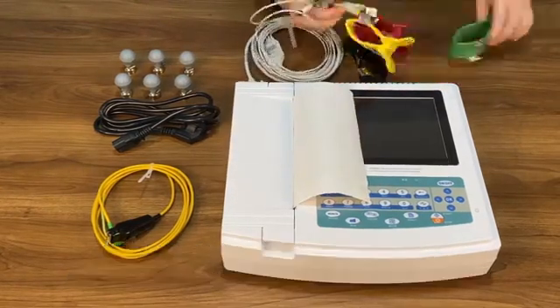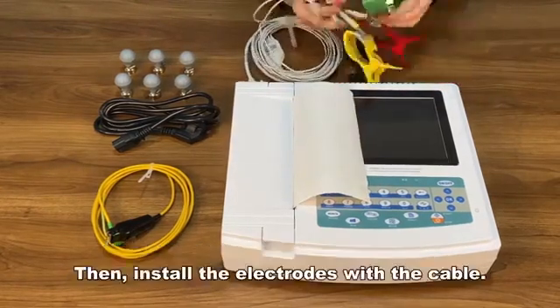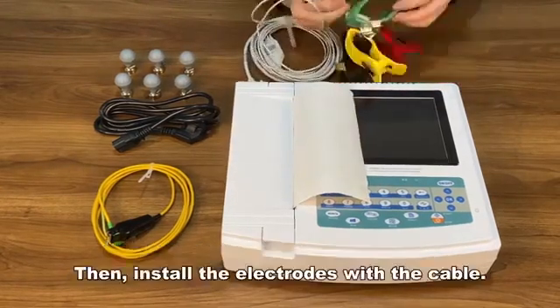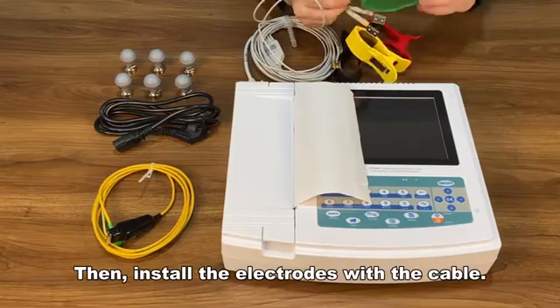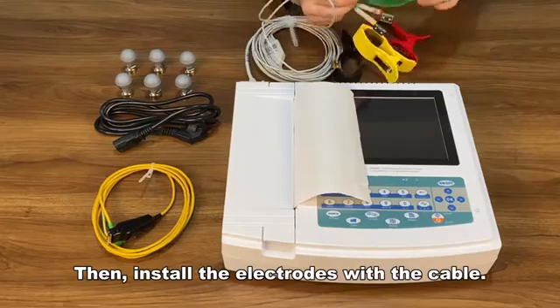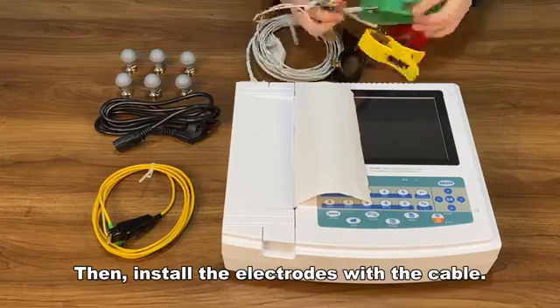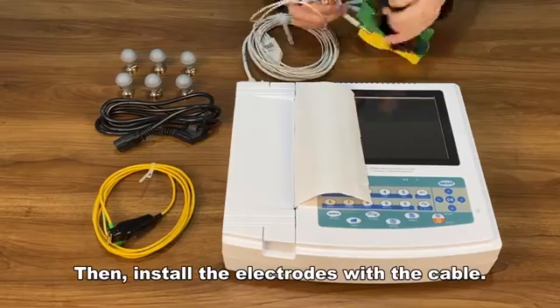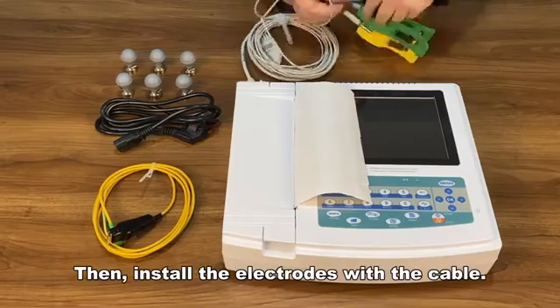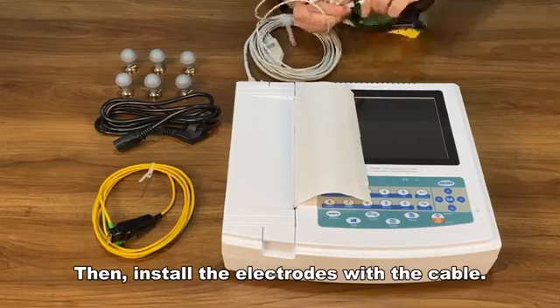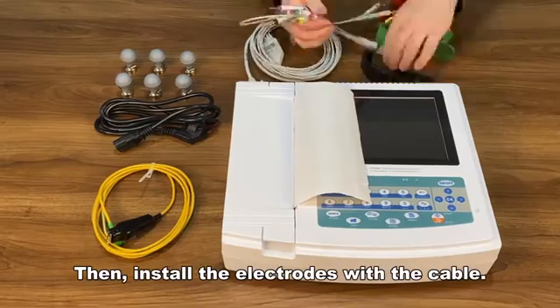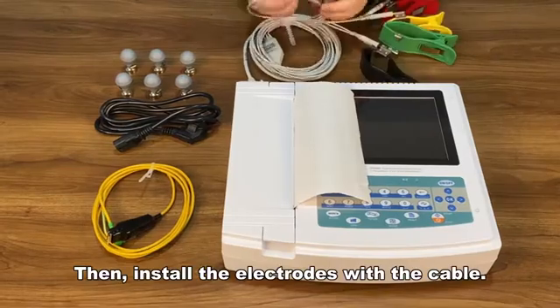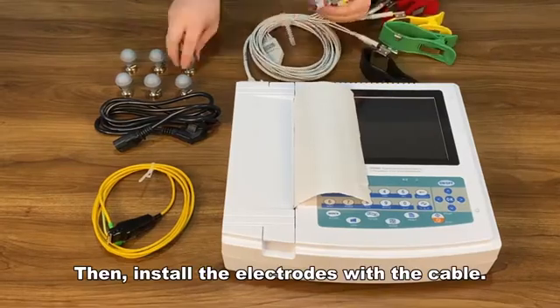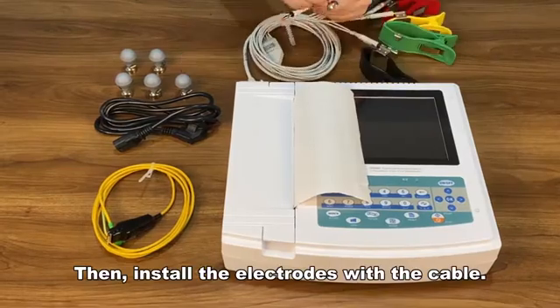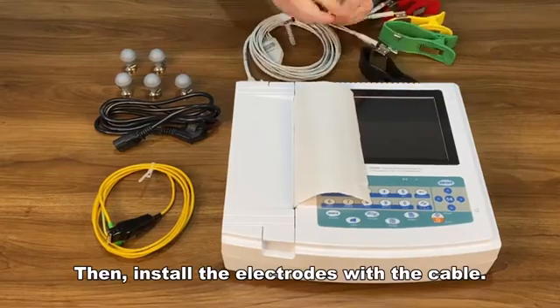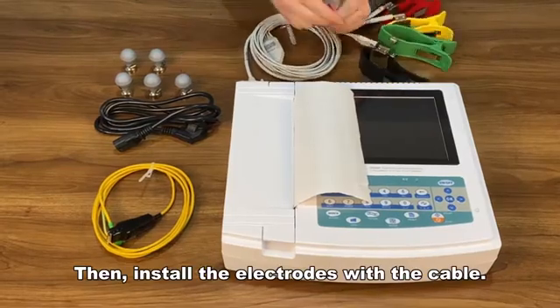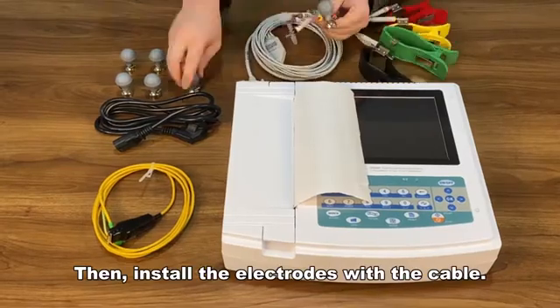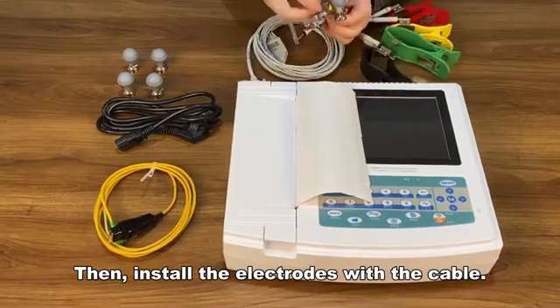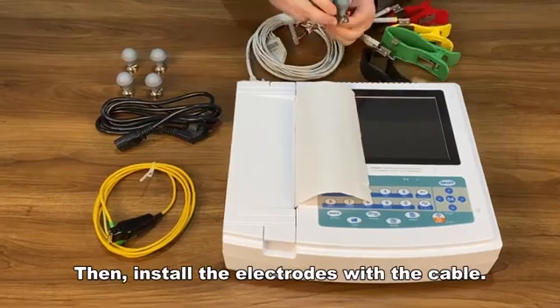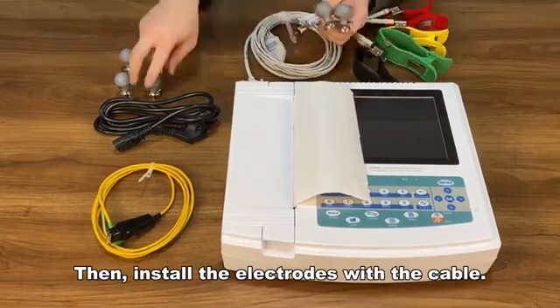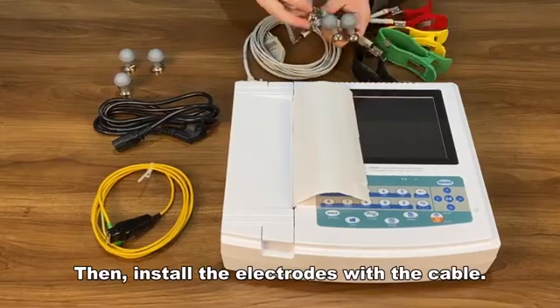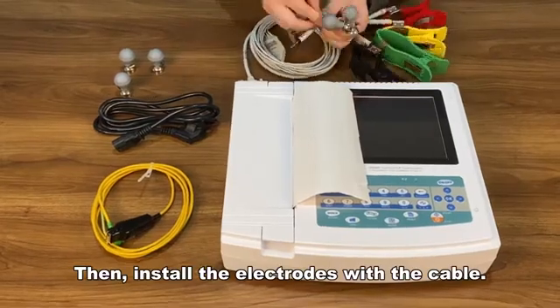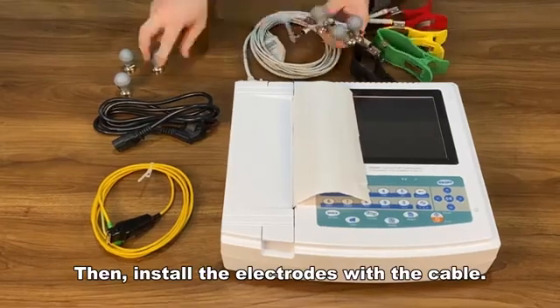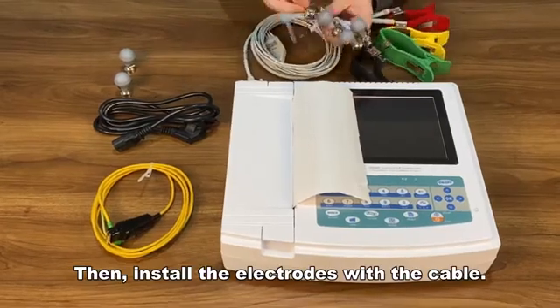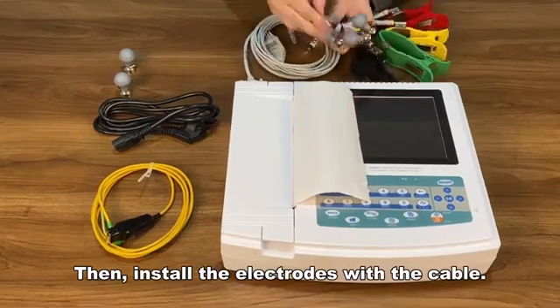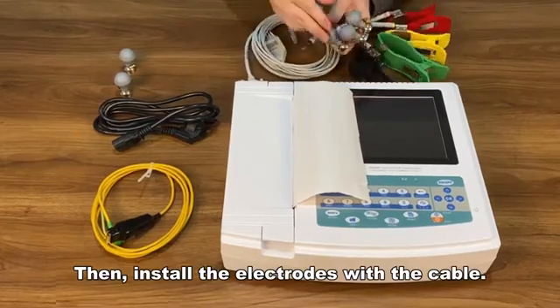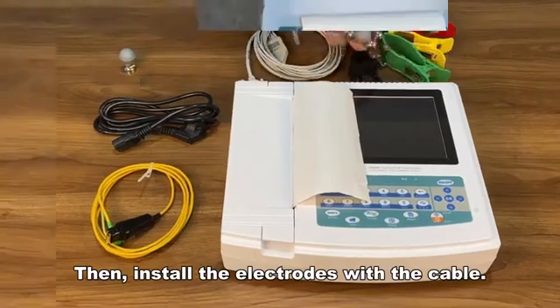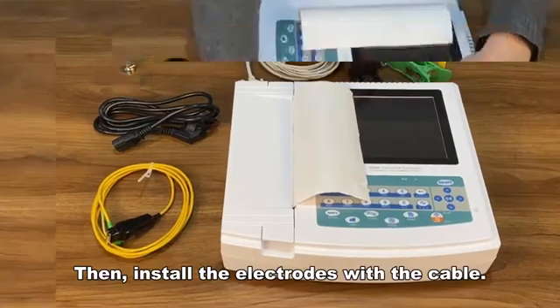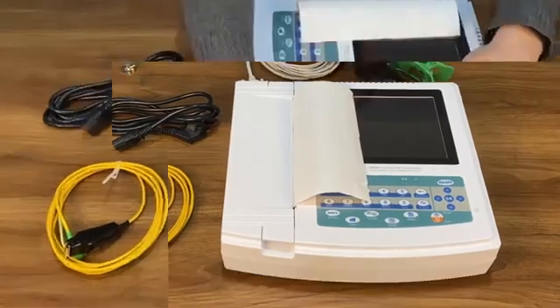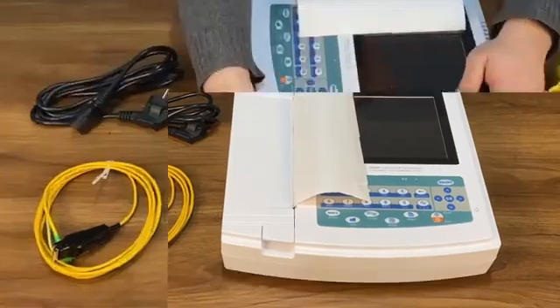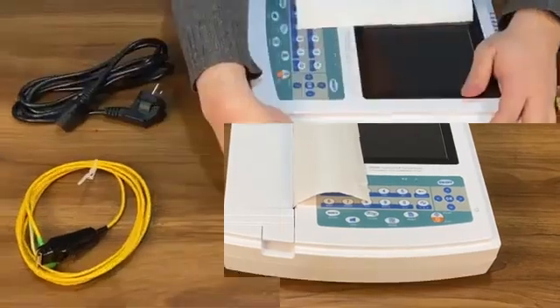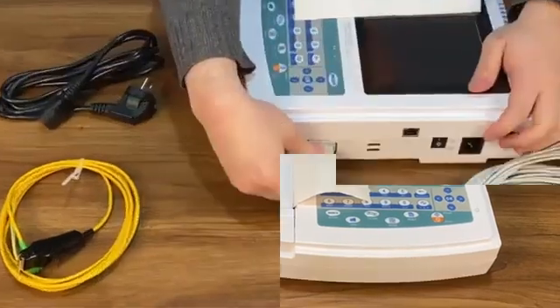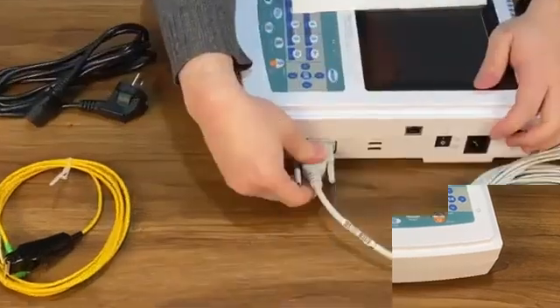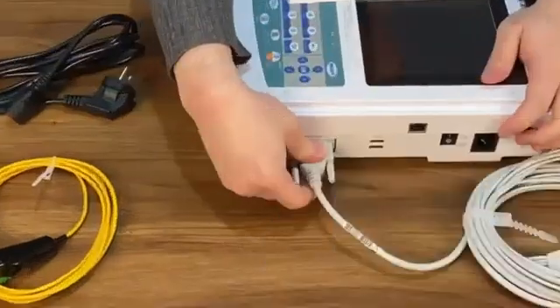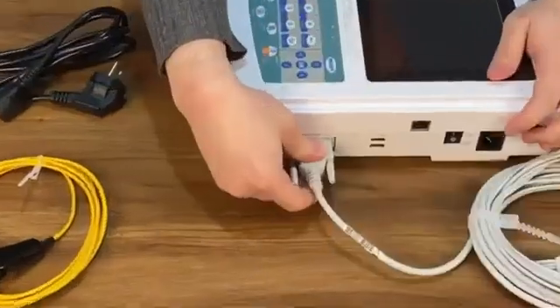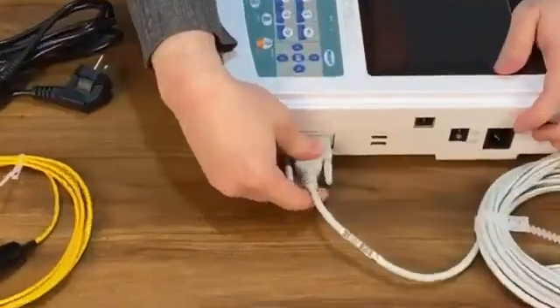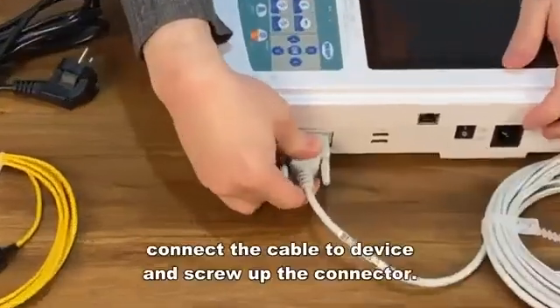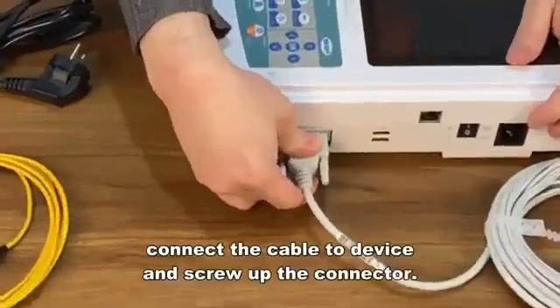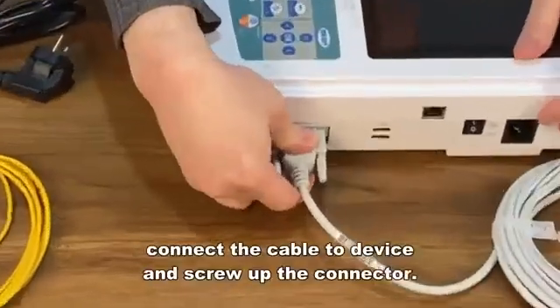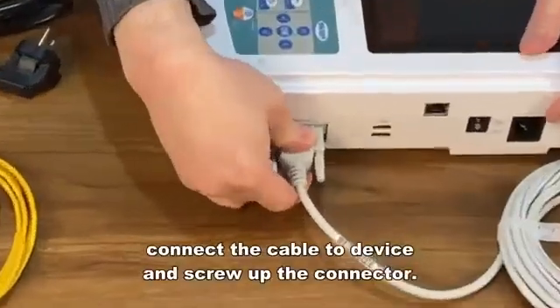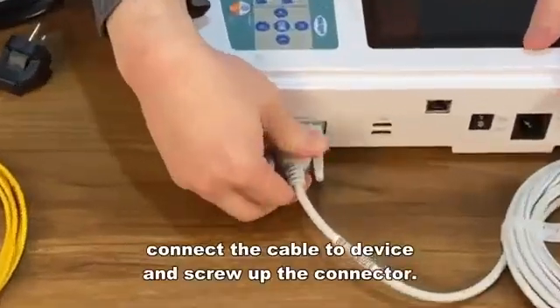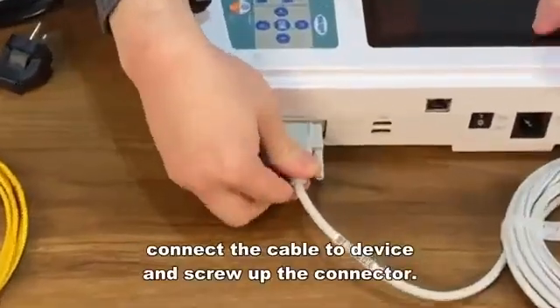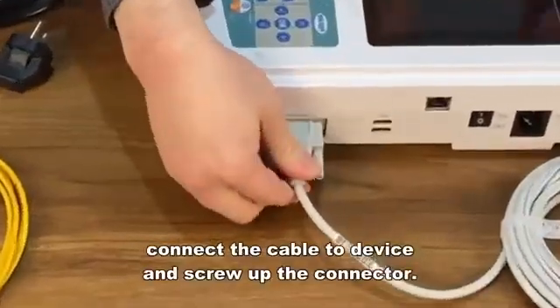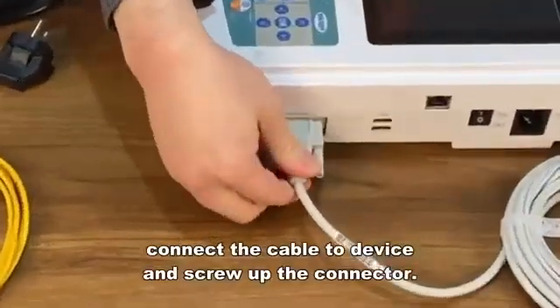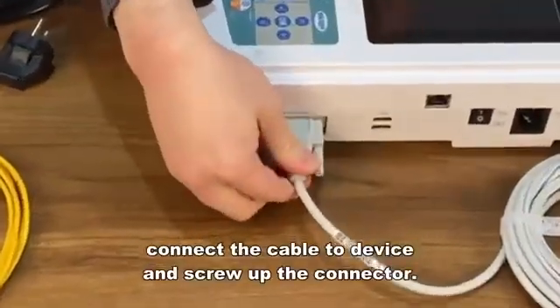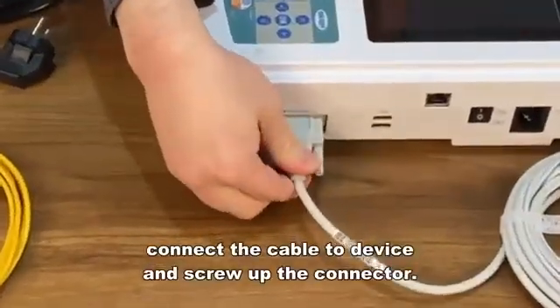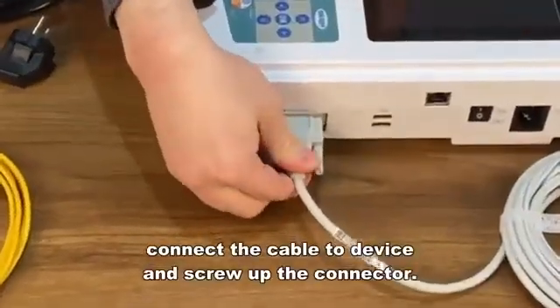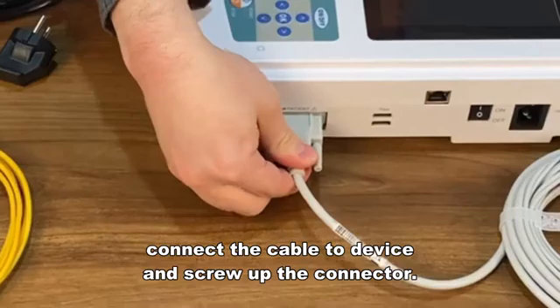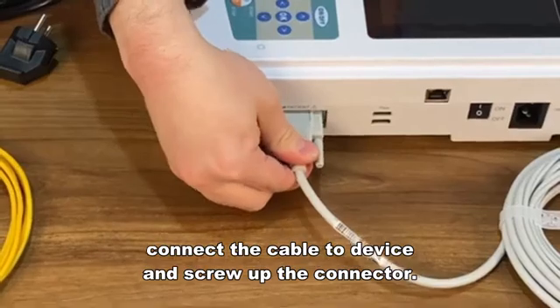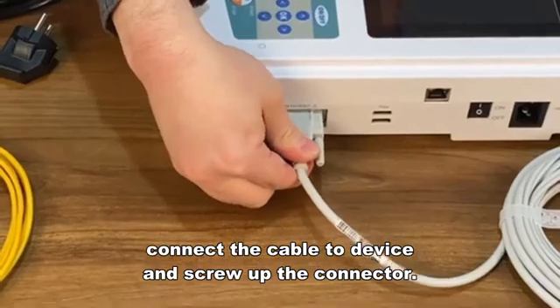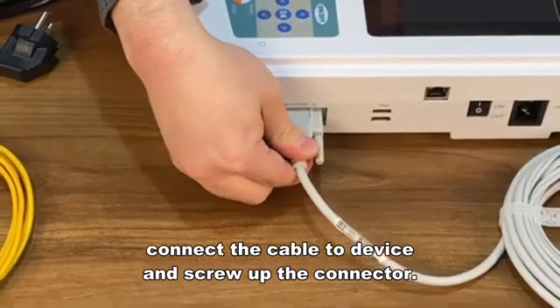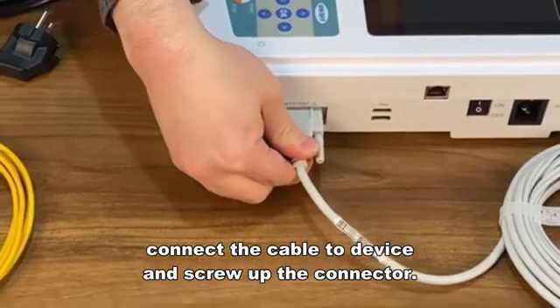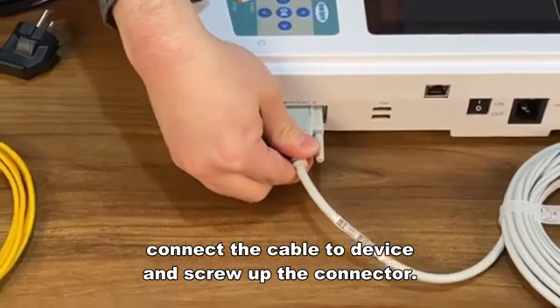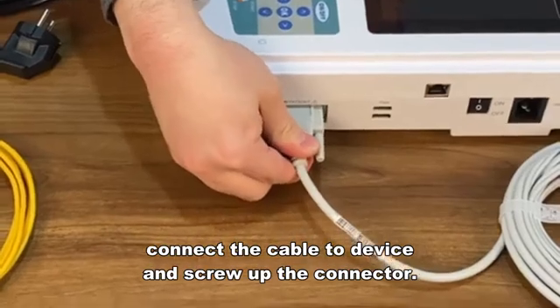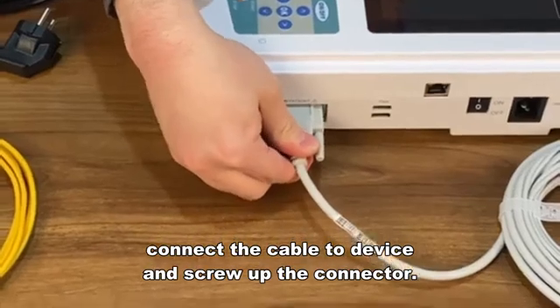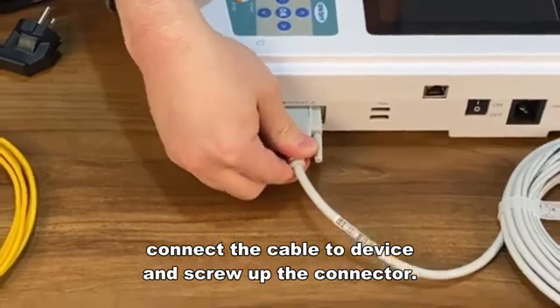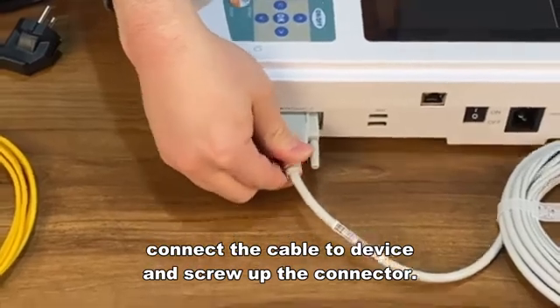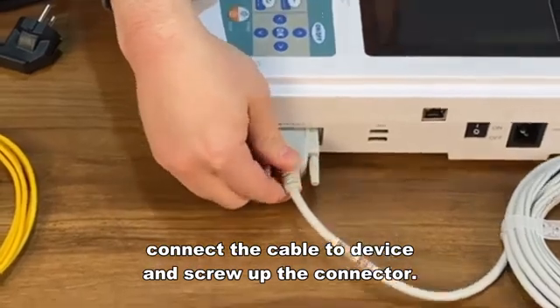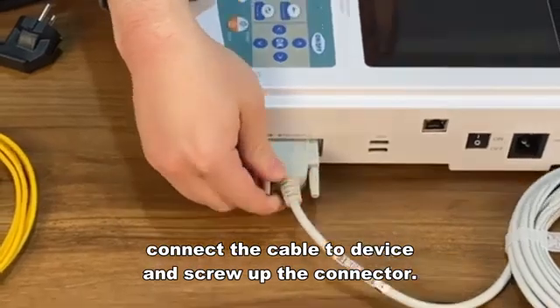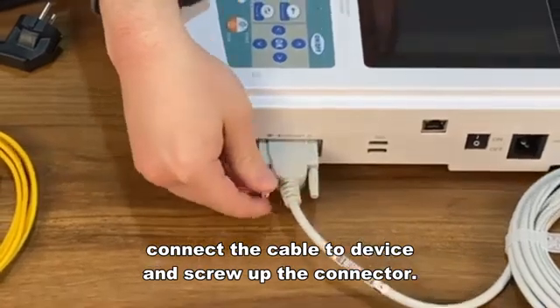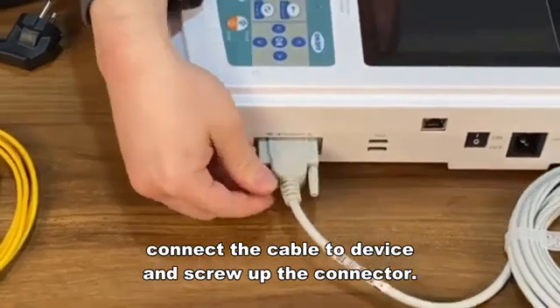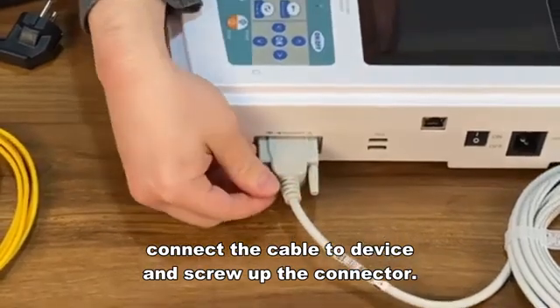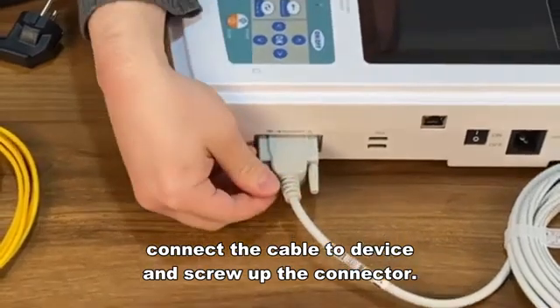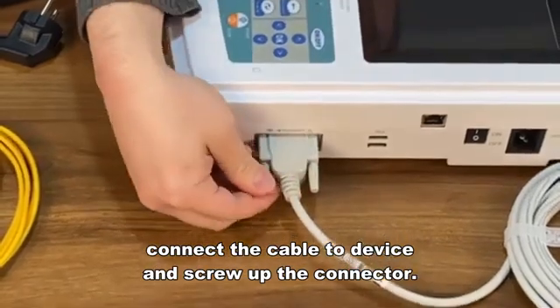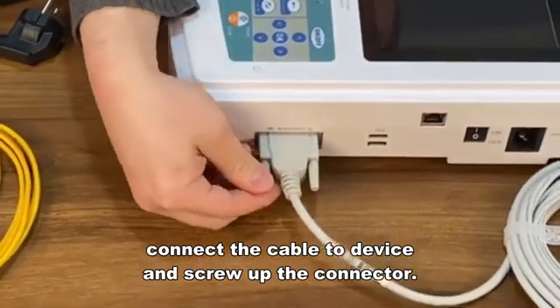Then install the electrodes with the cable. Connect the cable to the device and screw up the connector.